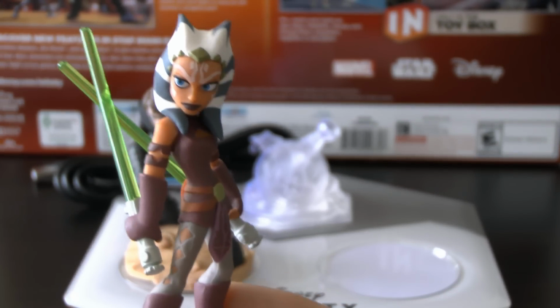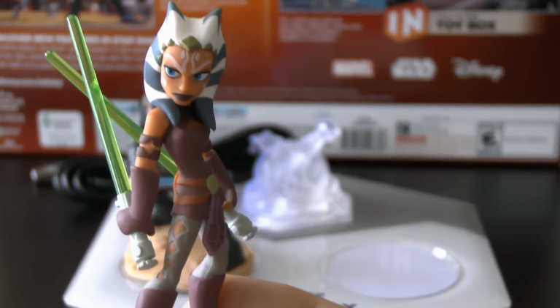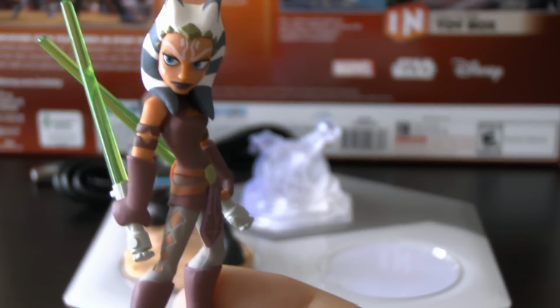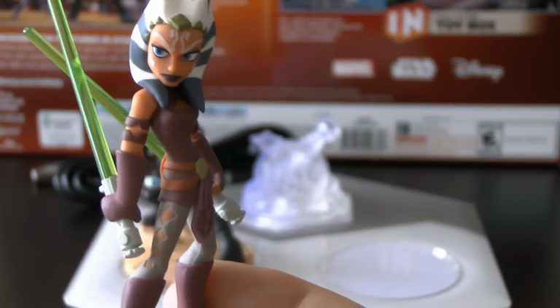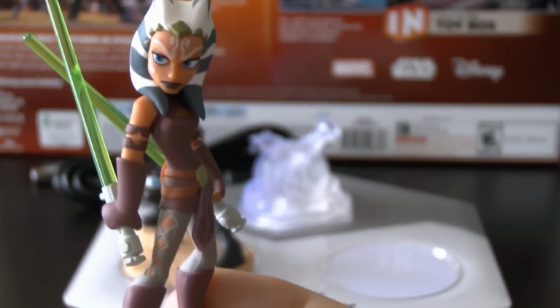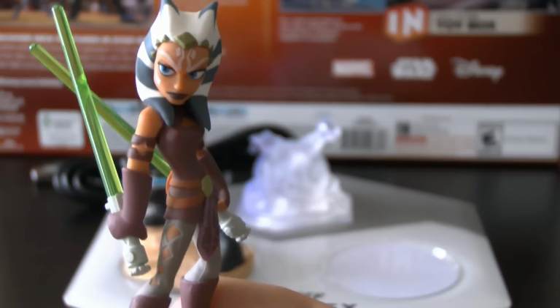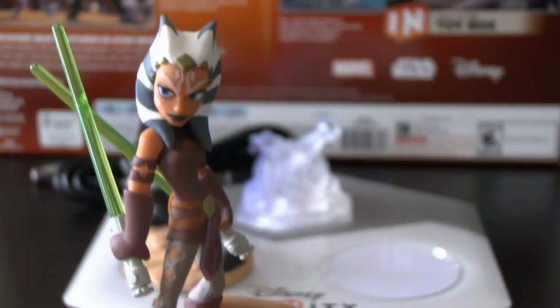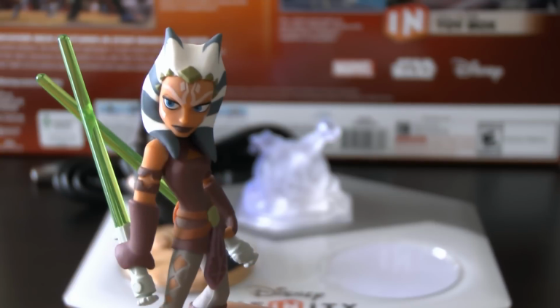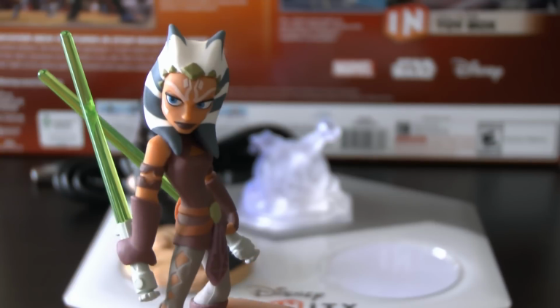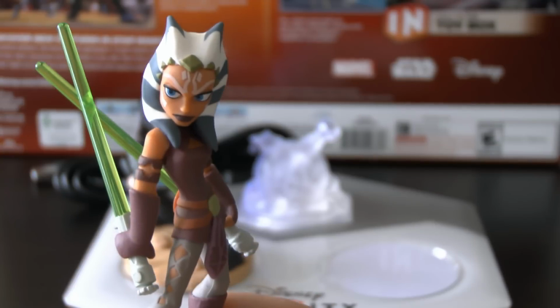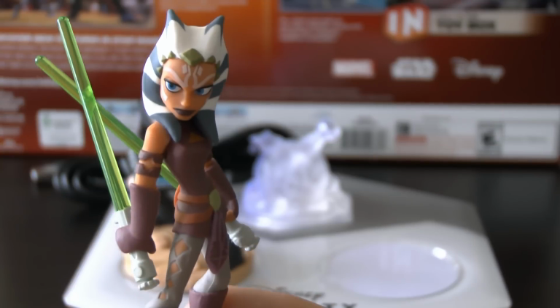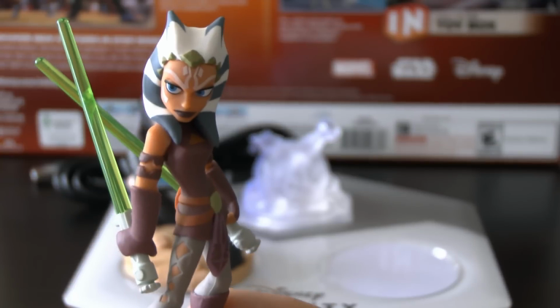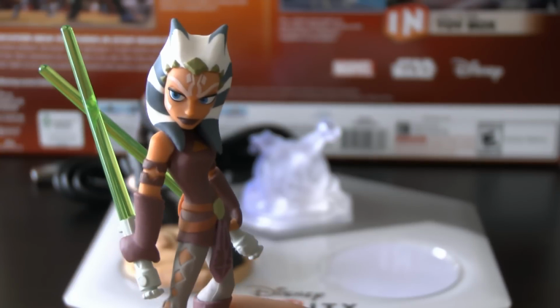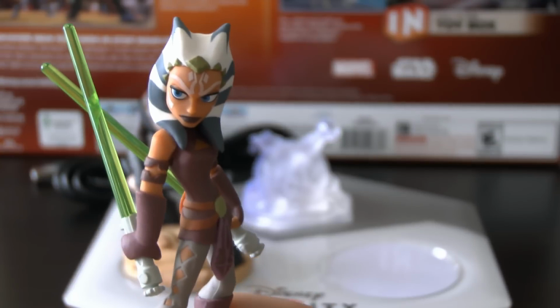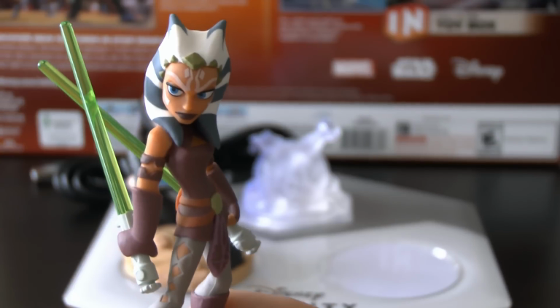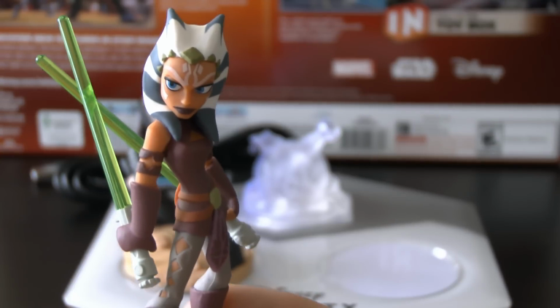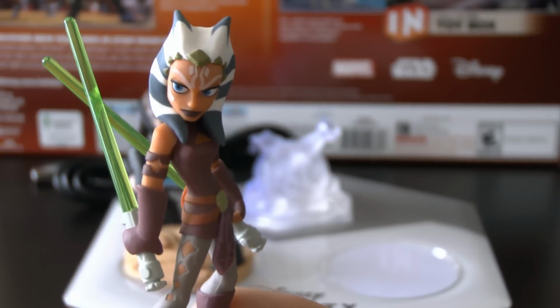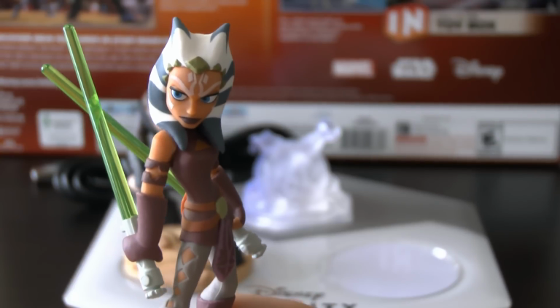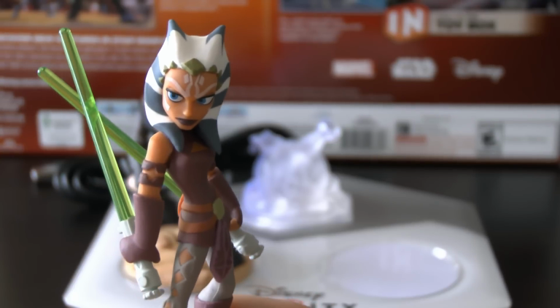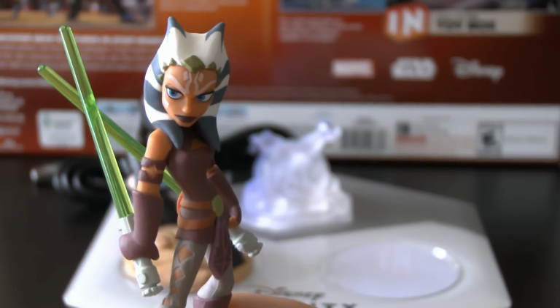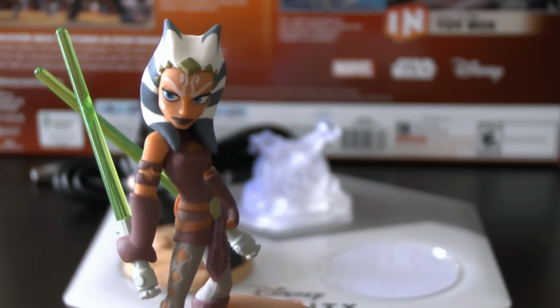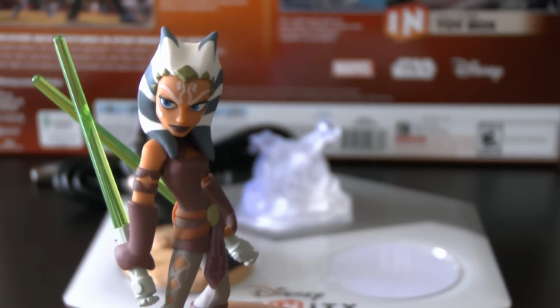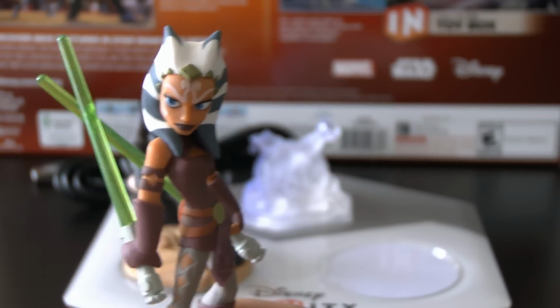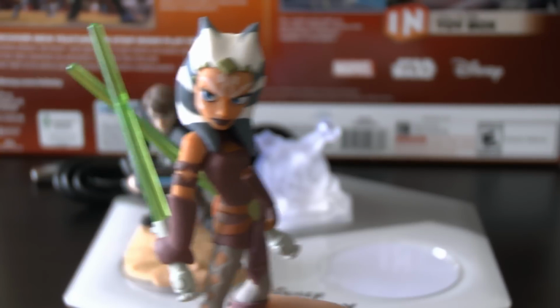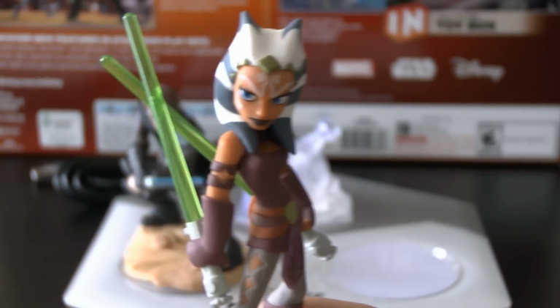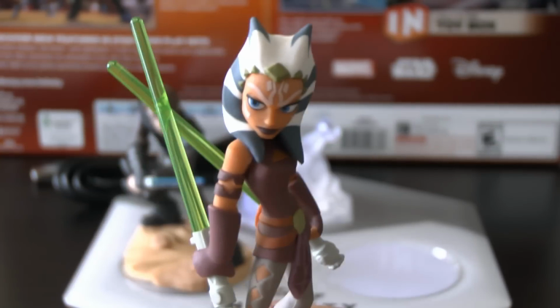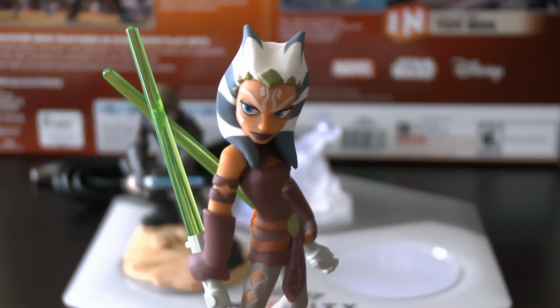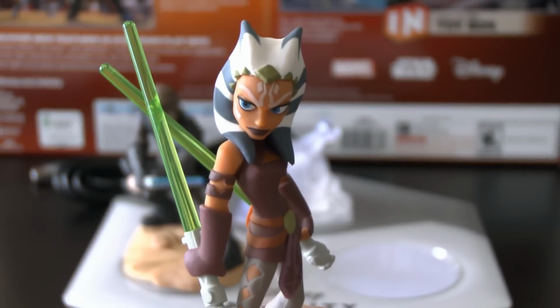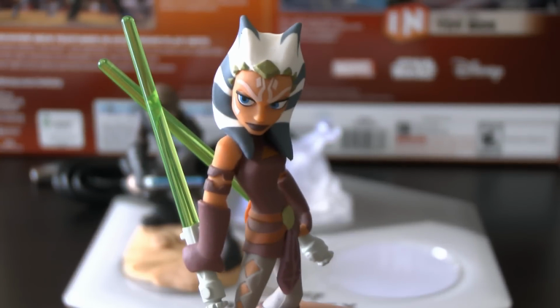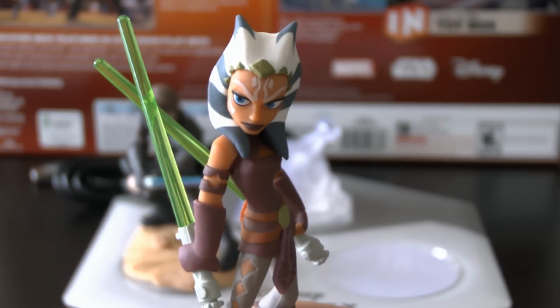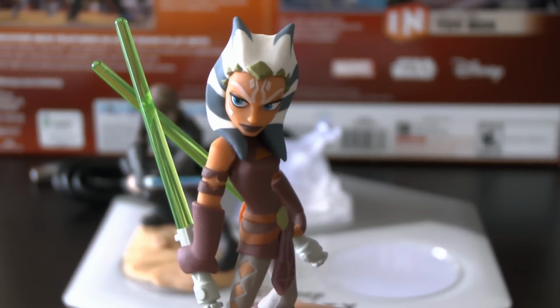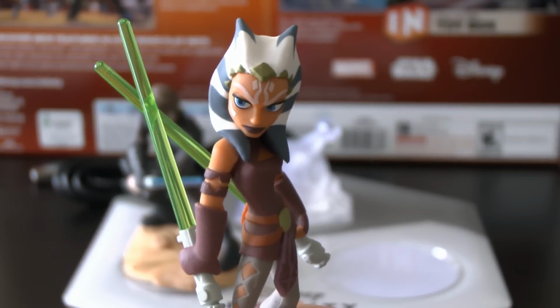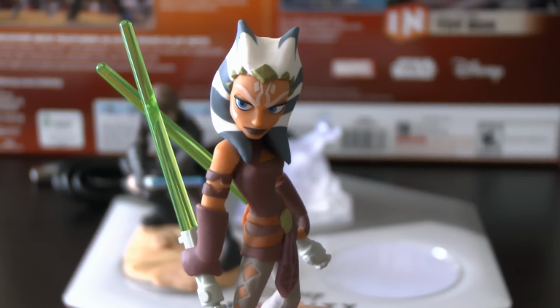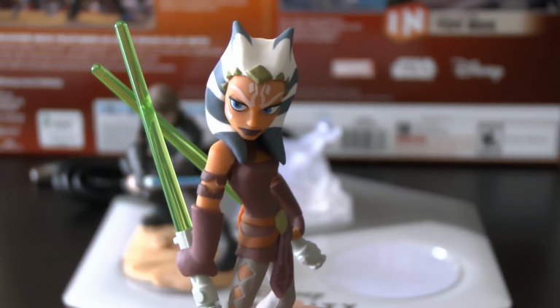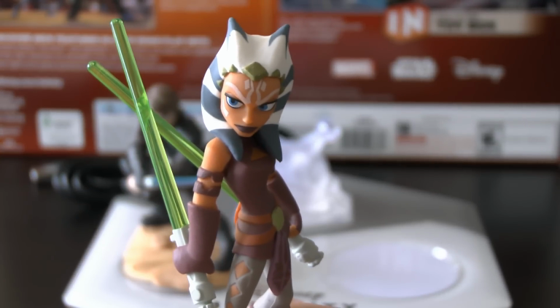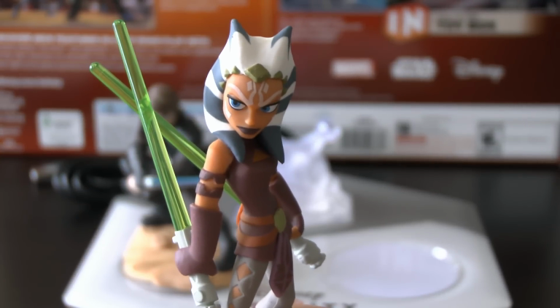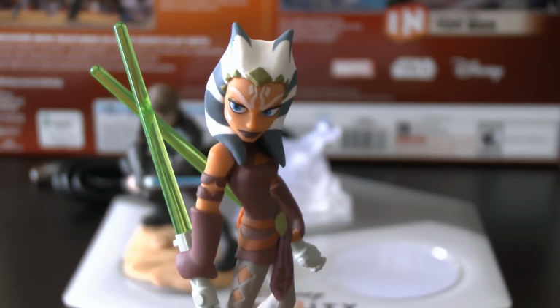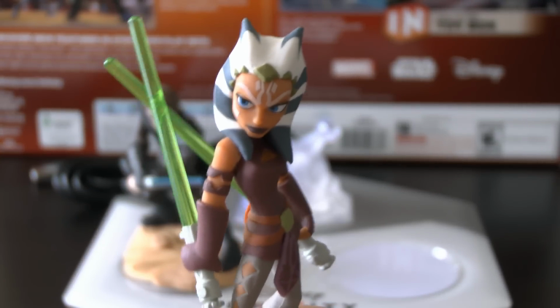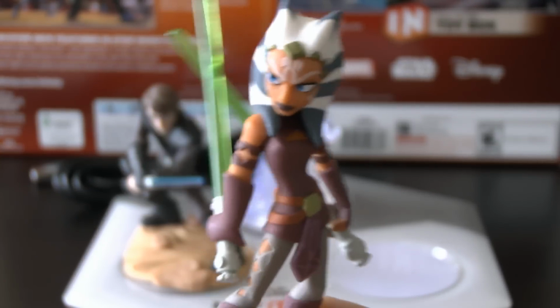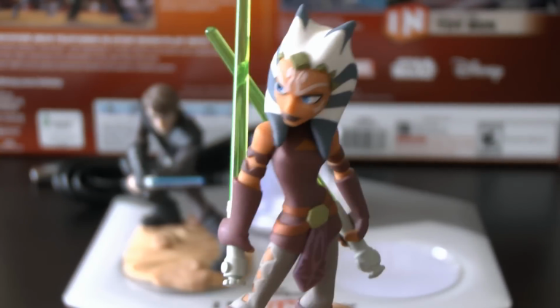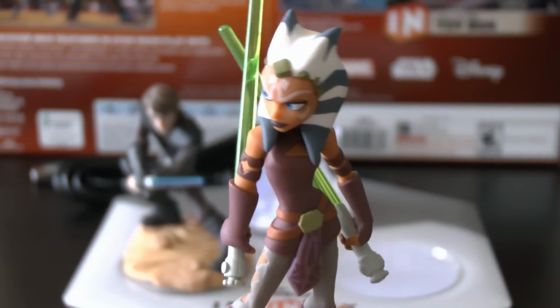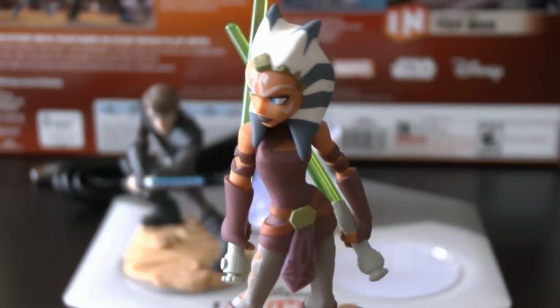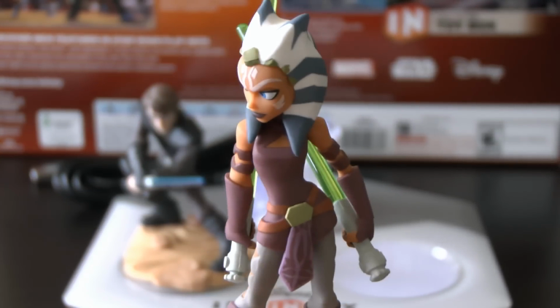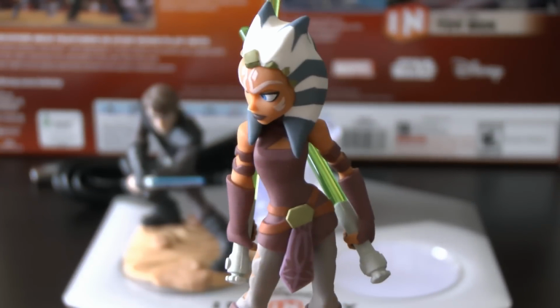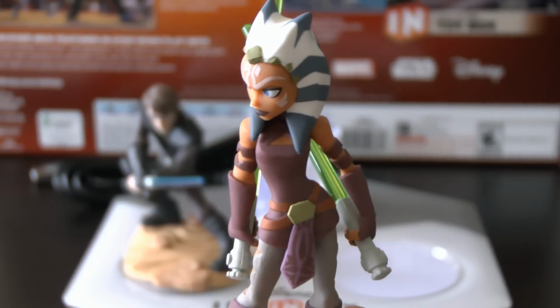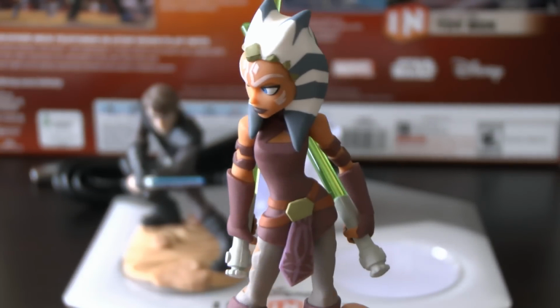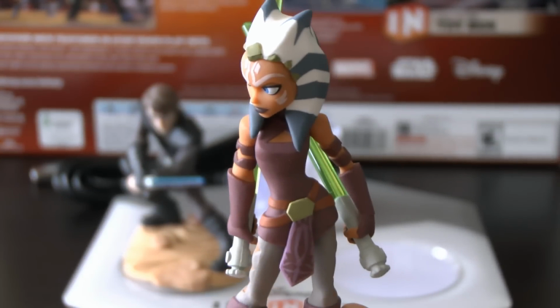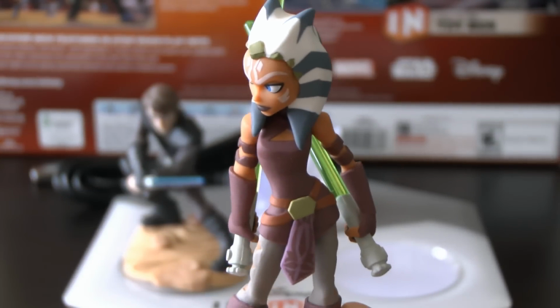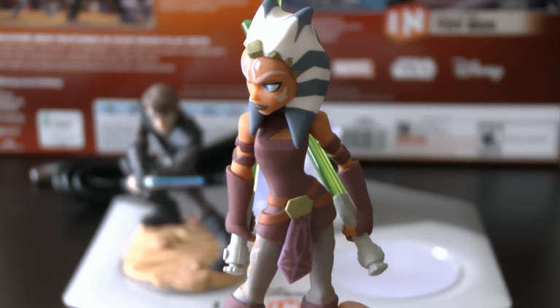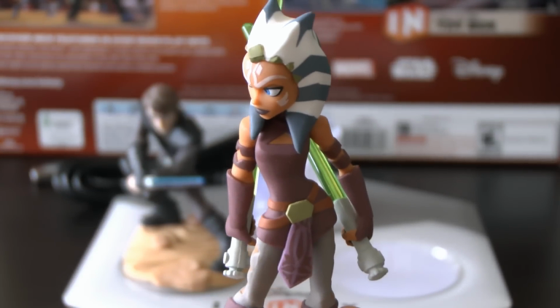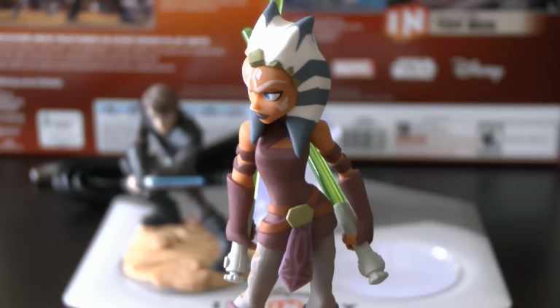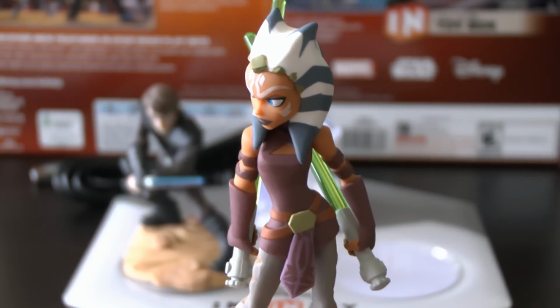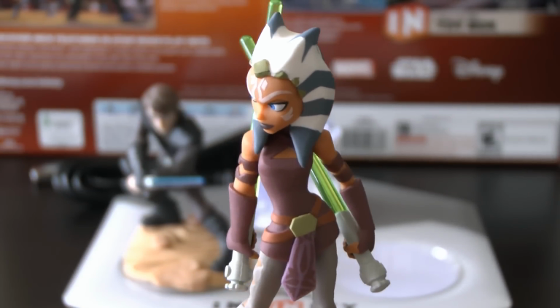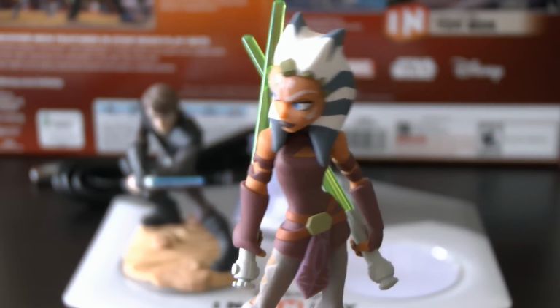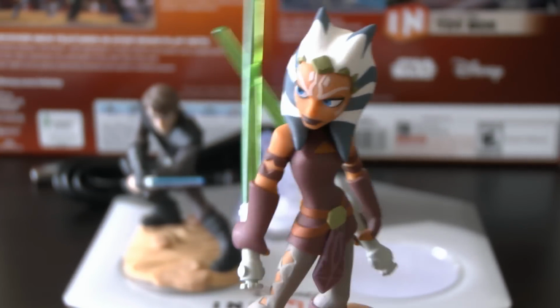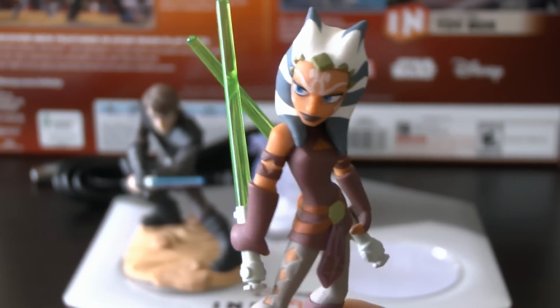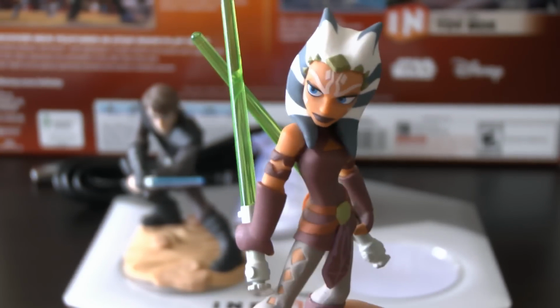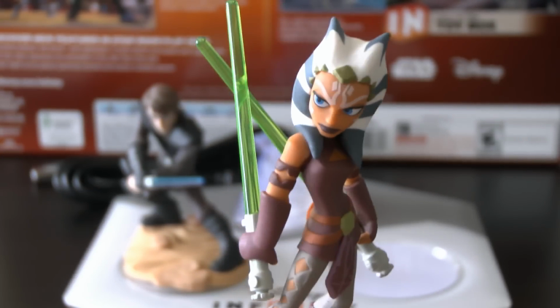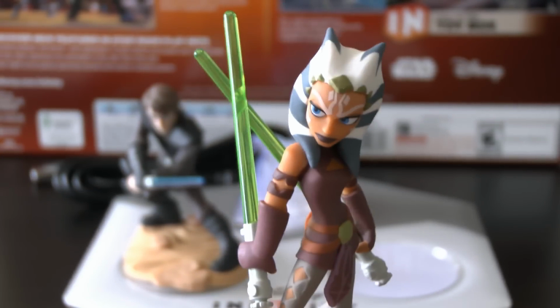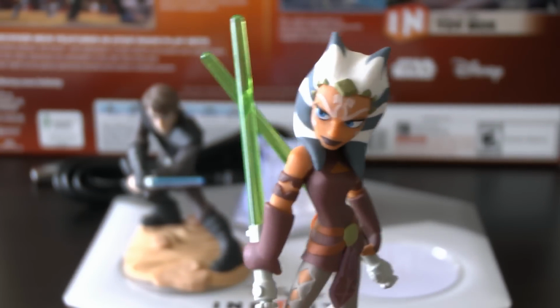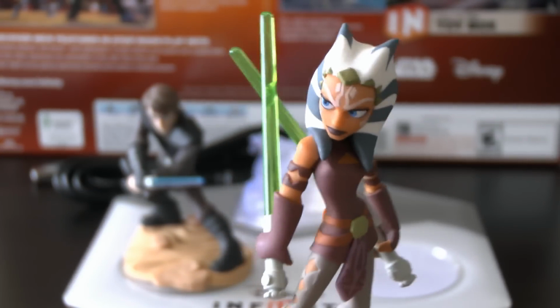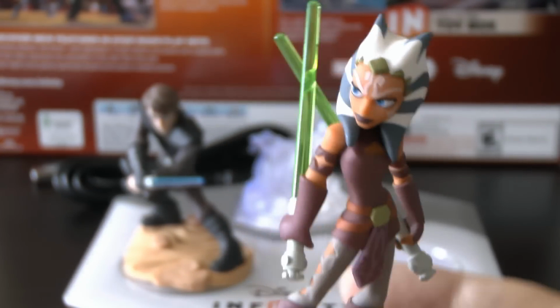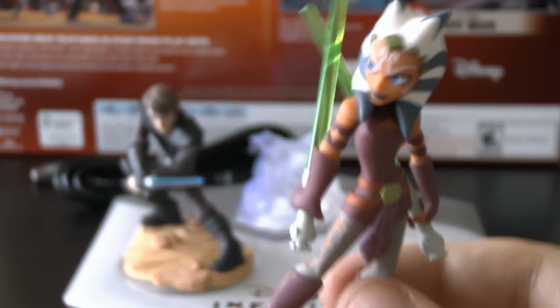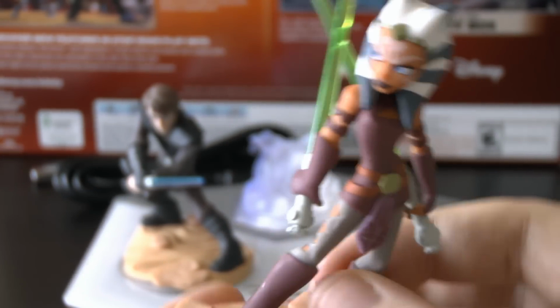Ahsoka shows up in Rebels, I believe. She is also a dual wielder, like Kirito from Sword Art Online — she has a special approach to things. She looks so cool and determined. She's like, 'I'm going to be awesome in this game.' And it's like, yes you are, Ahsoka. Yes, you are.